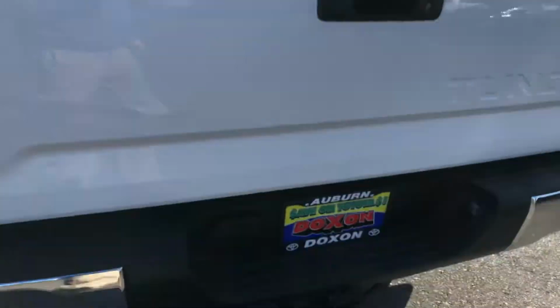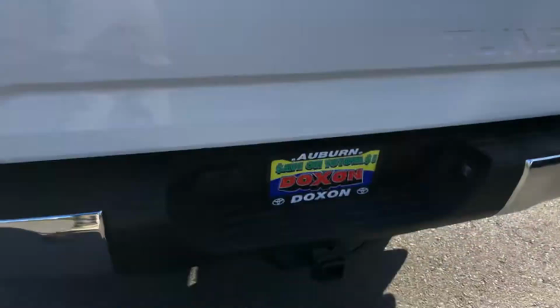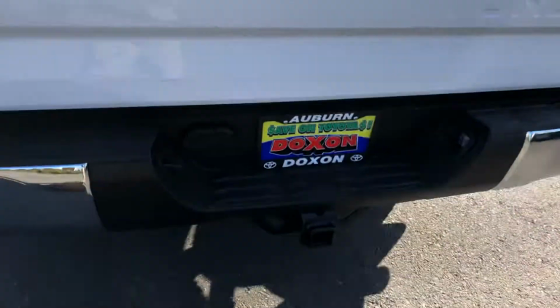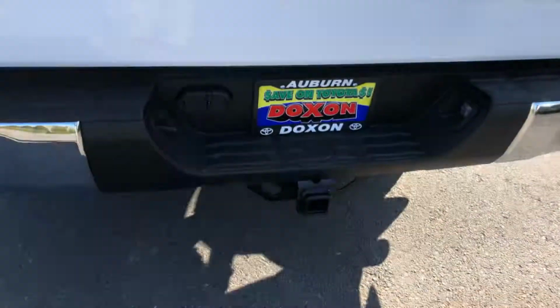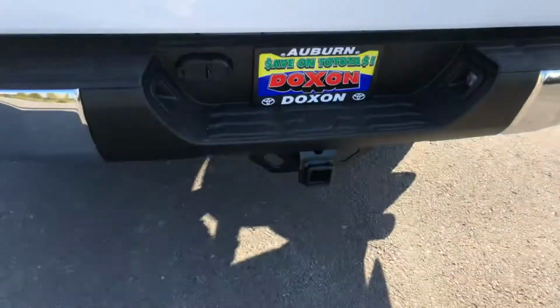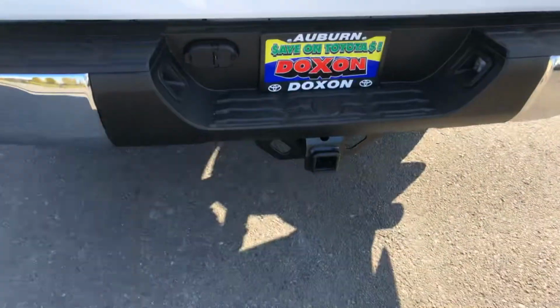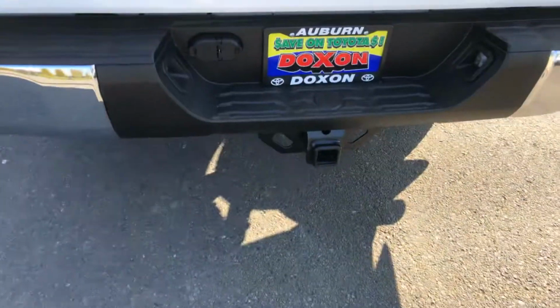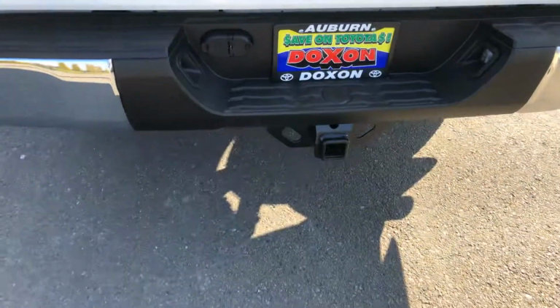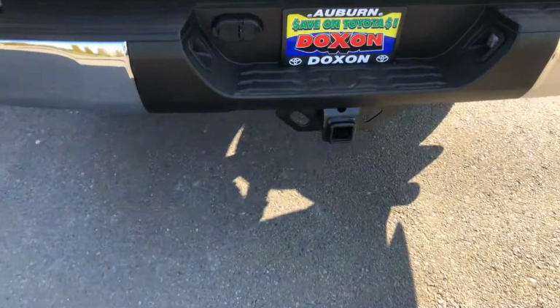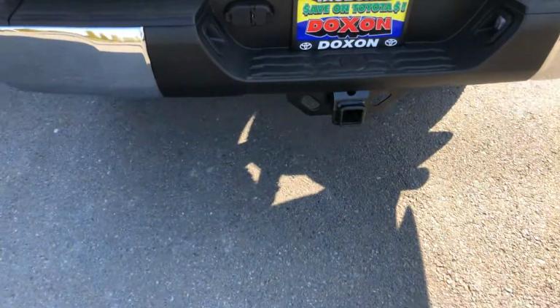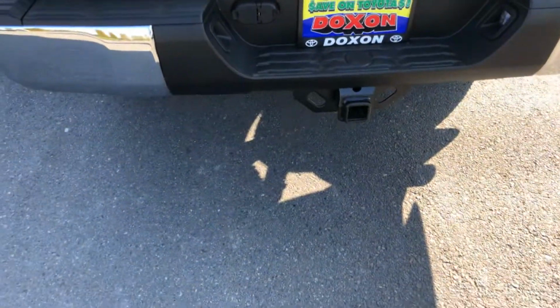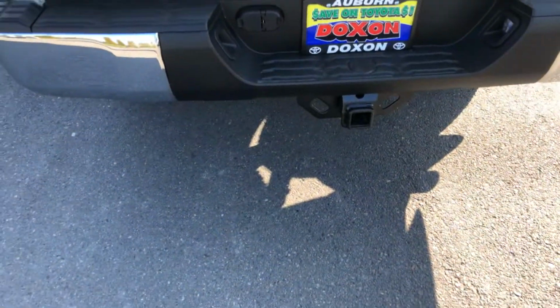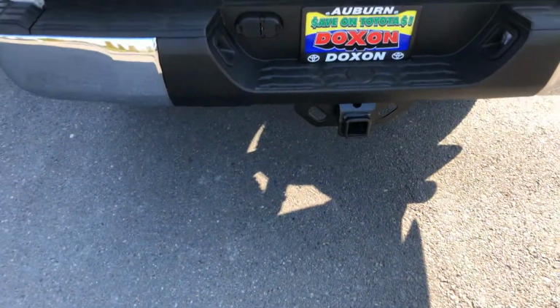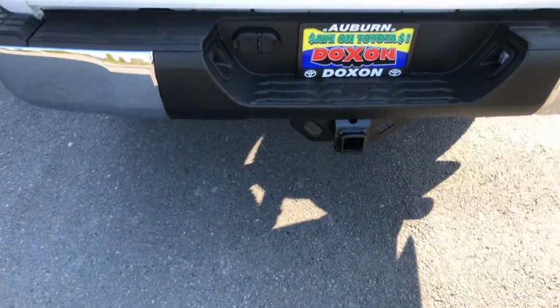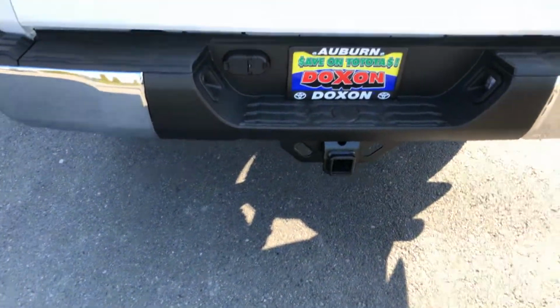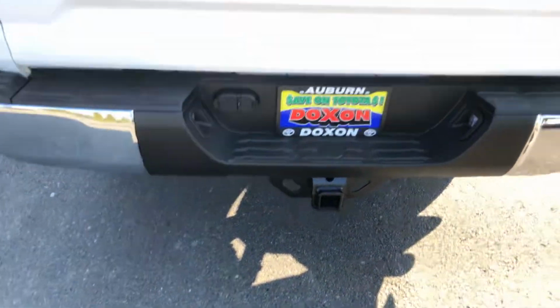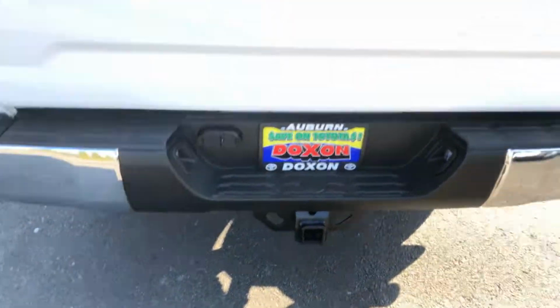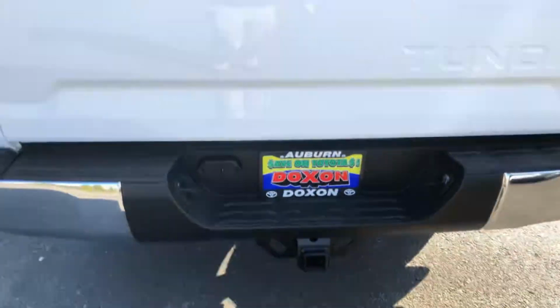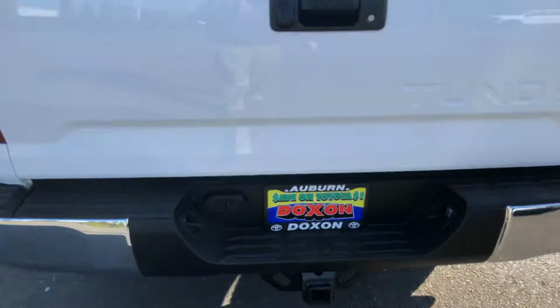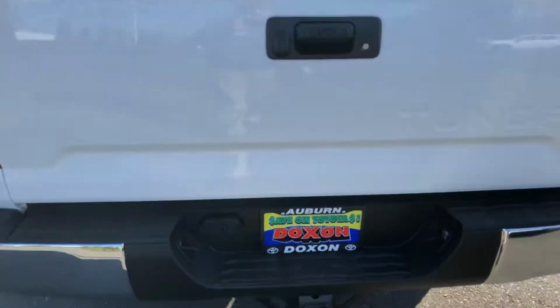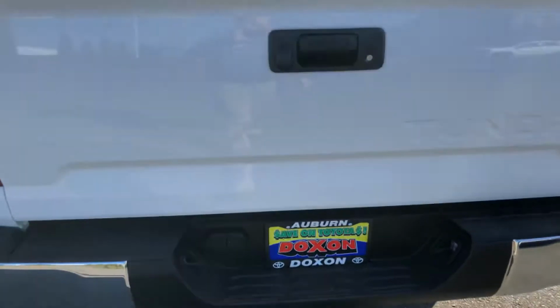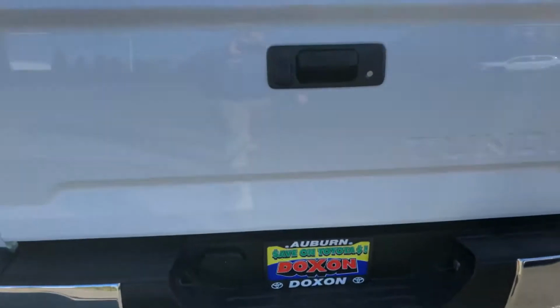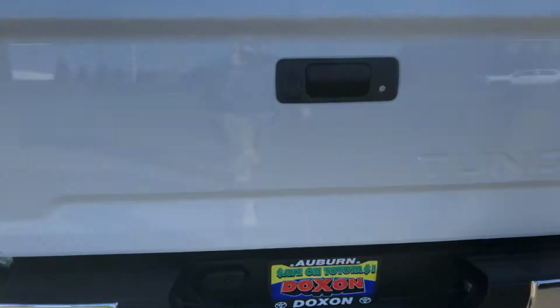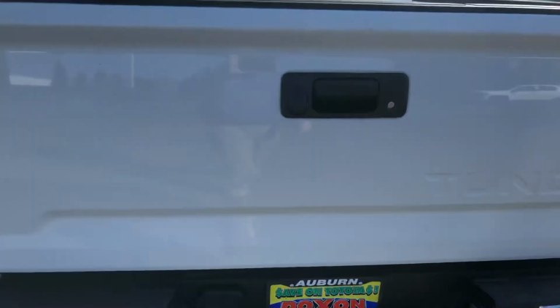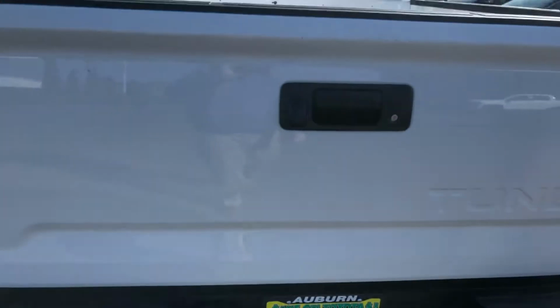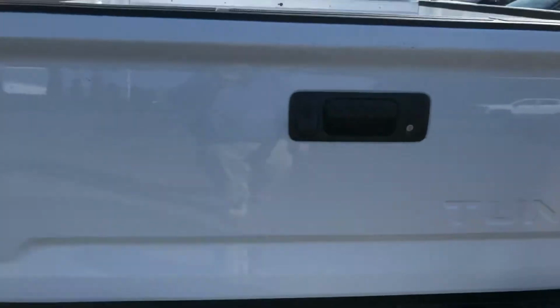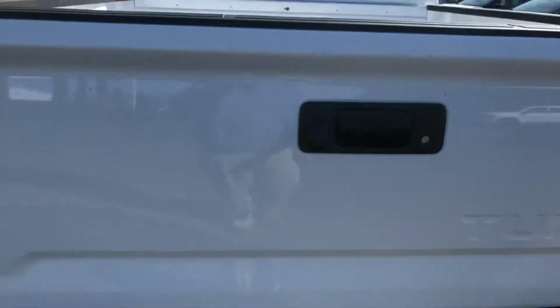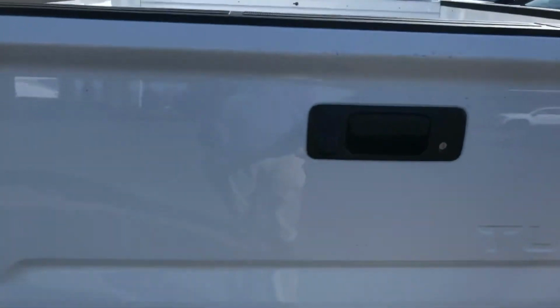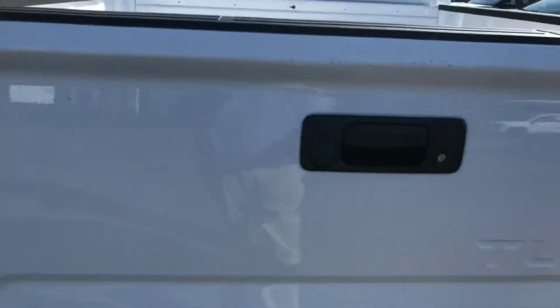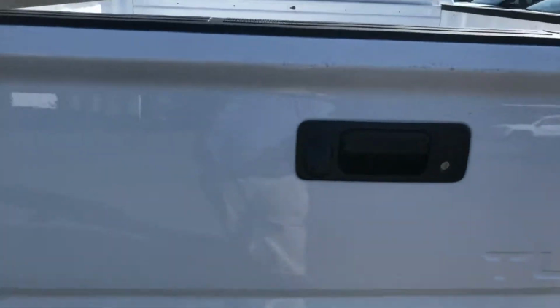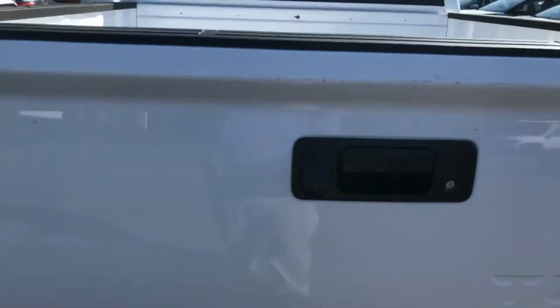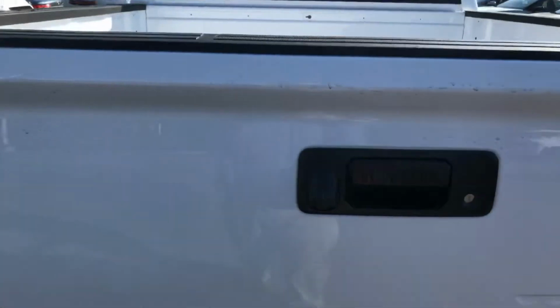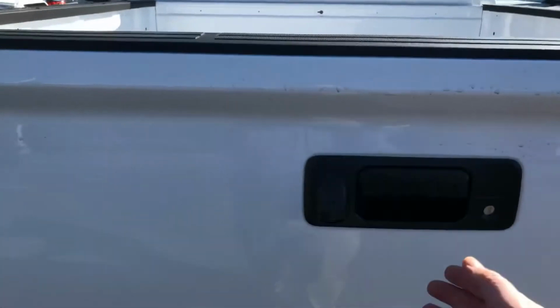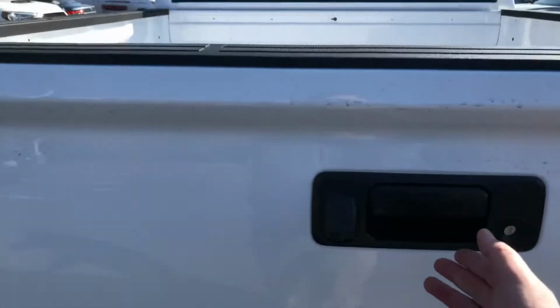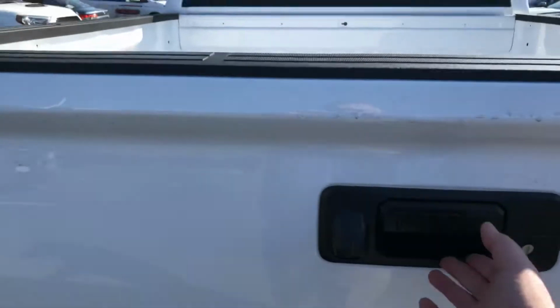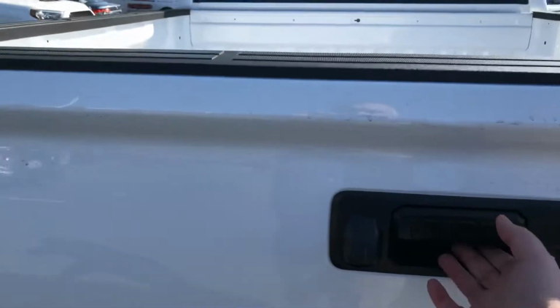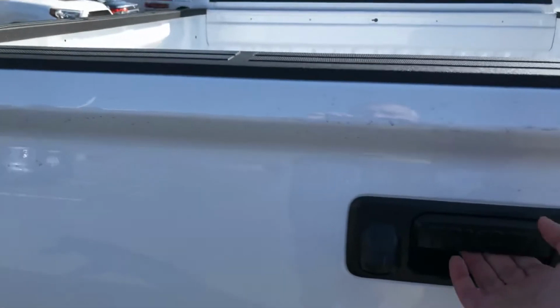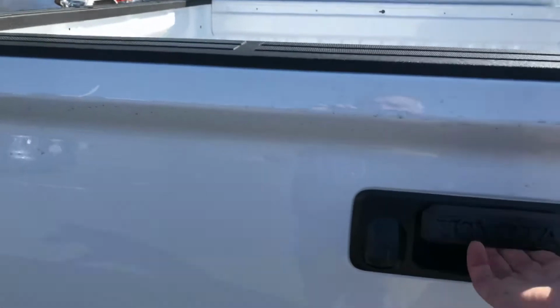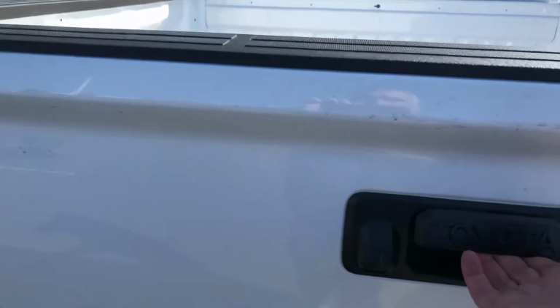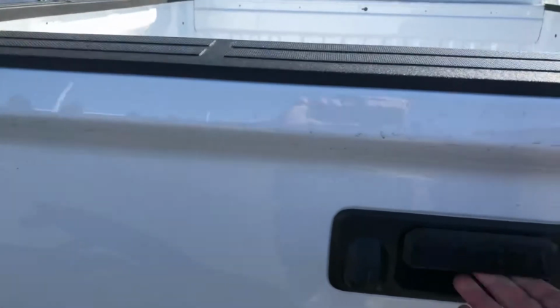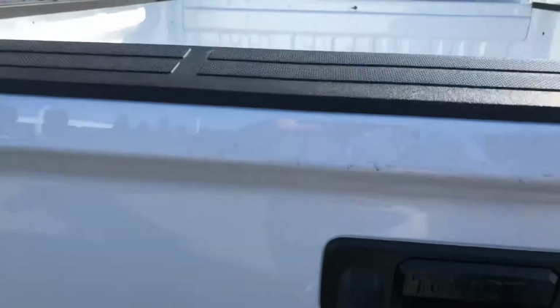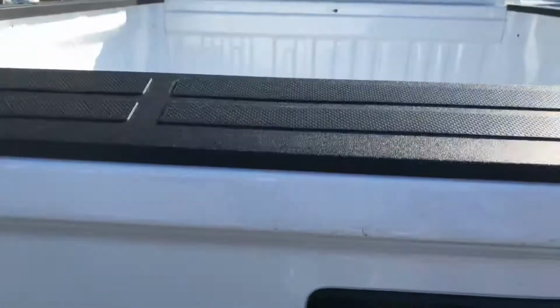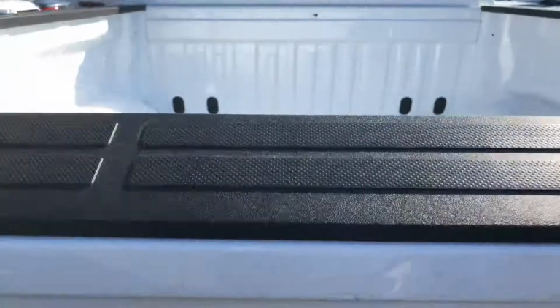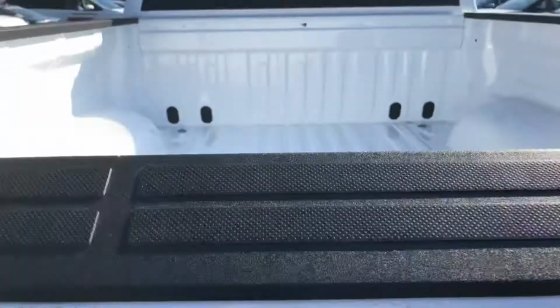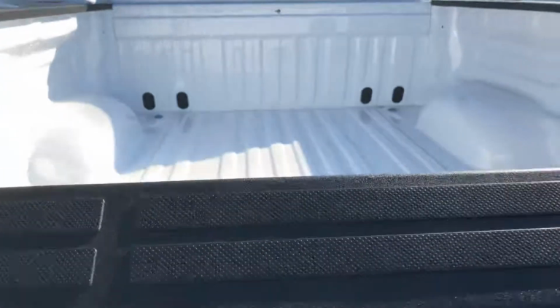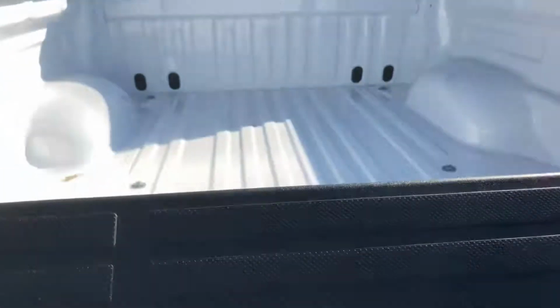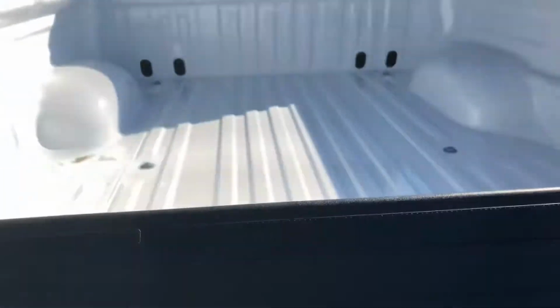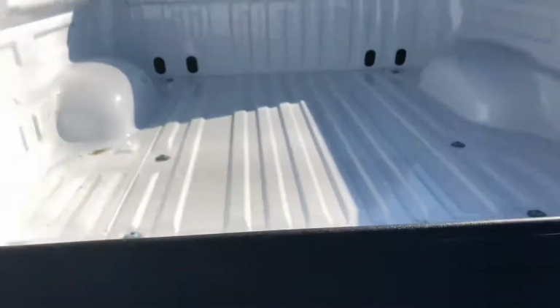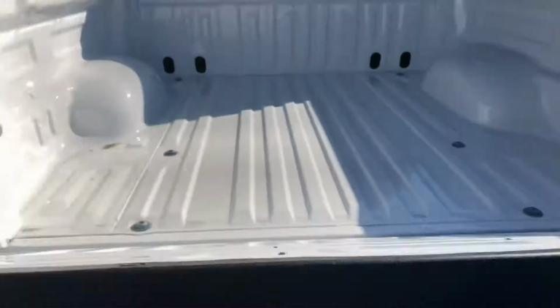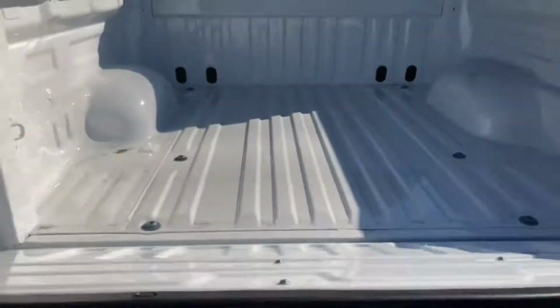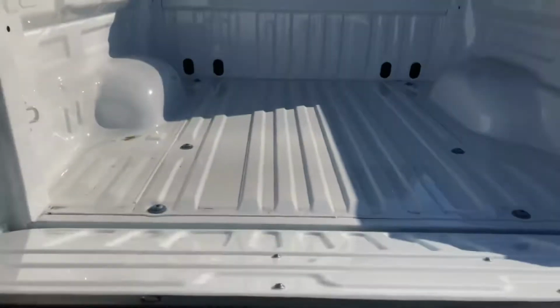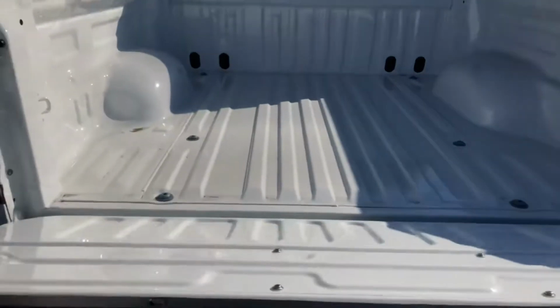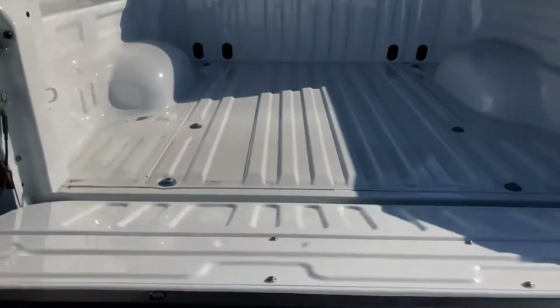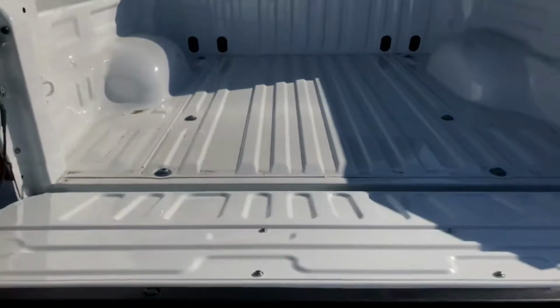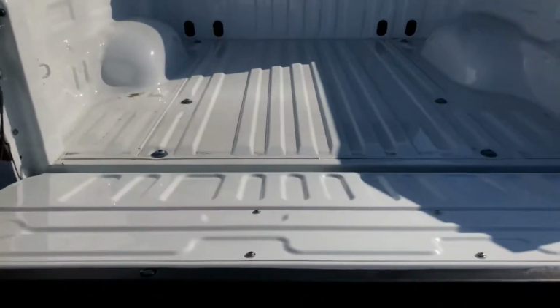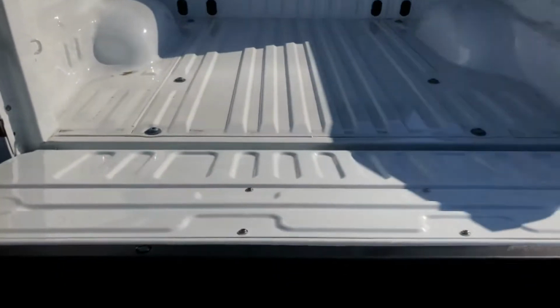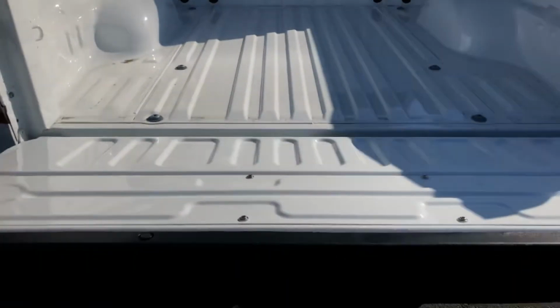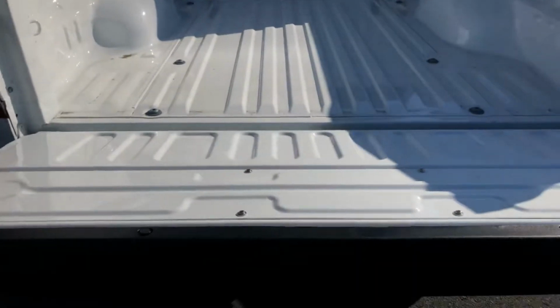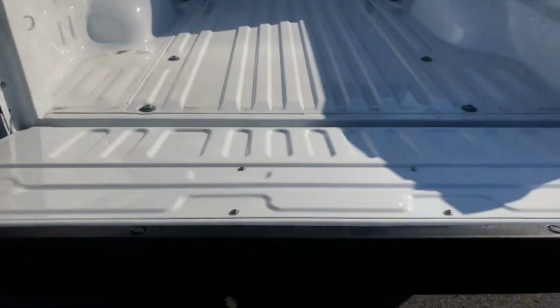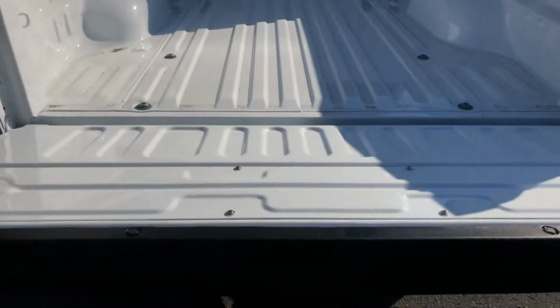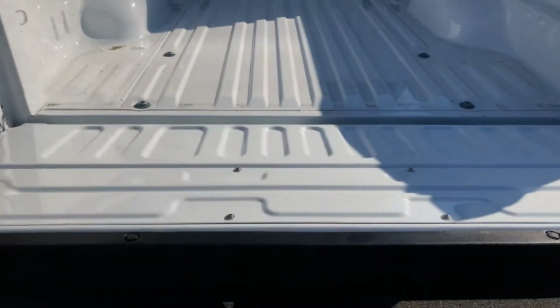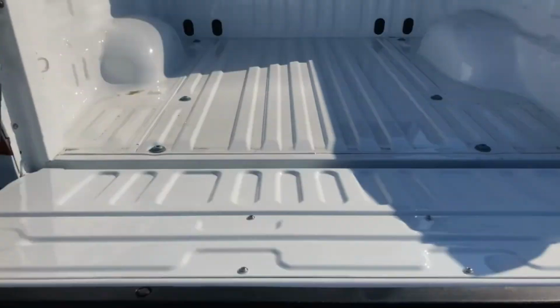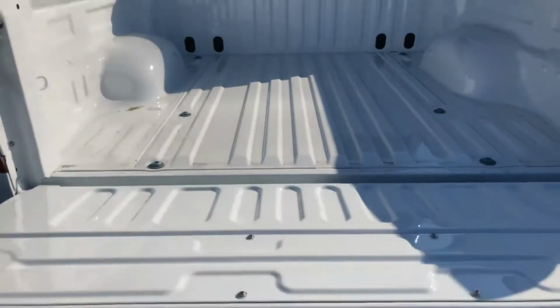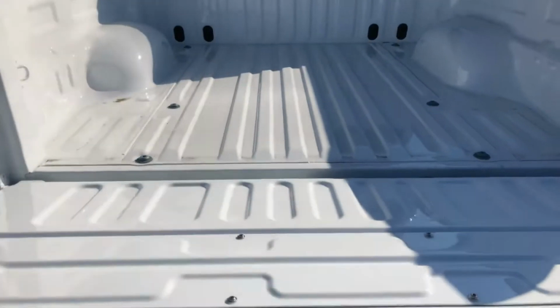Factory tow hitch on board, tows almost 10,000 pounds, and the tailgate has one of those easy drop features where it doesn't come slamming down on you.